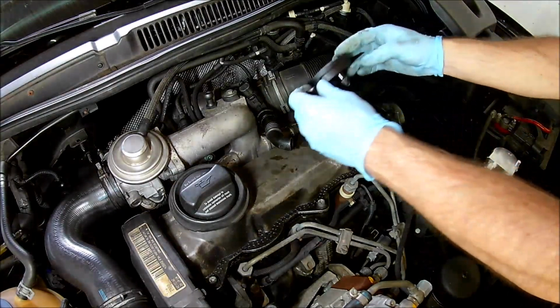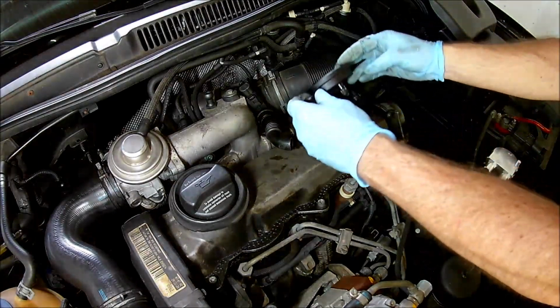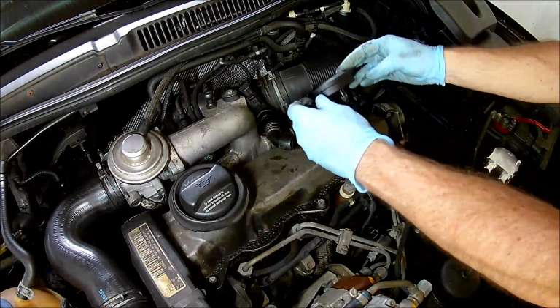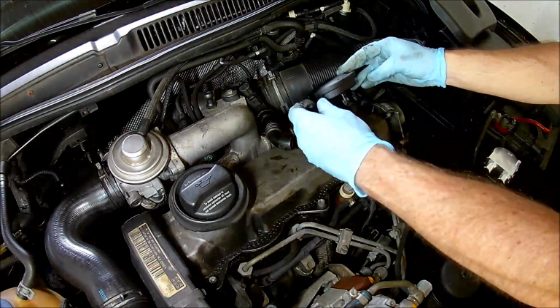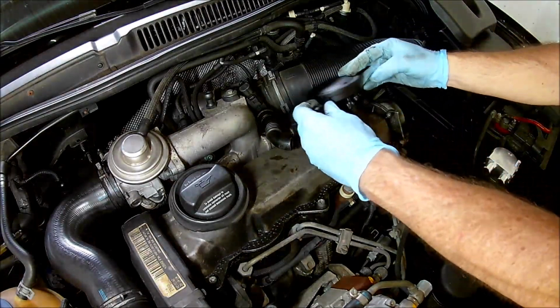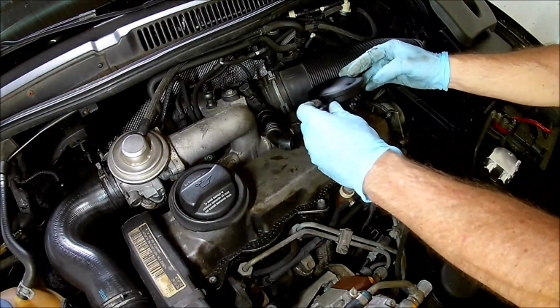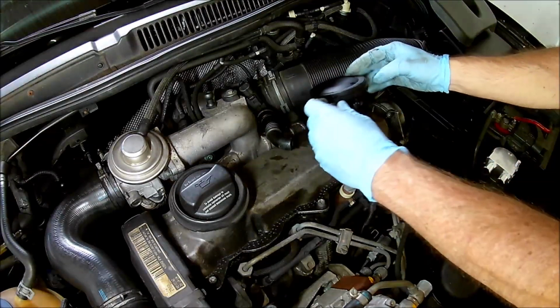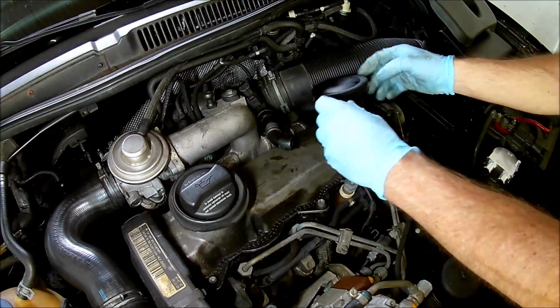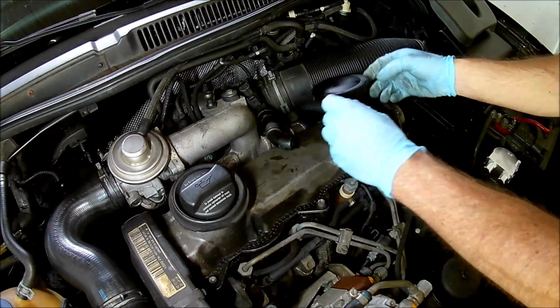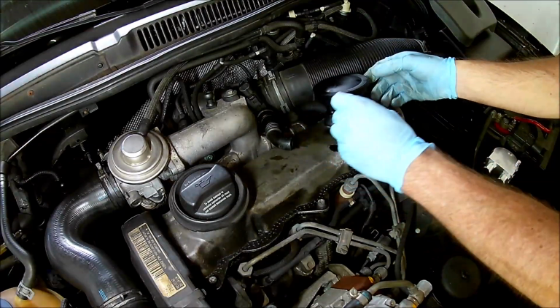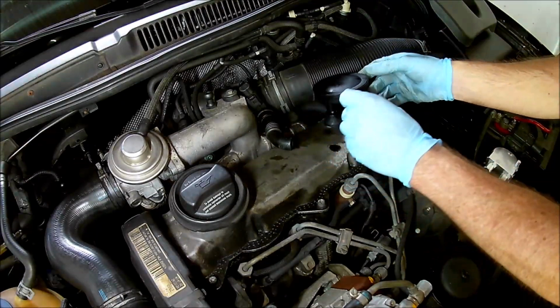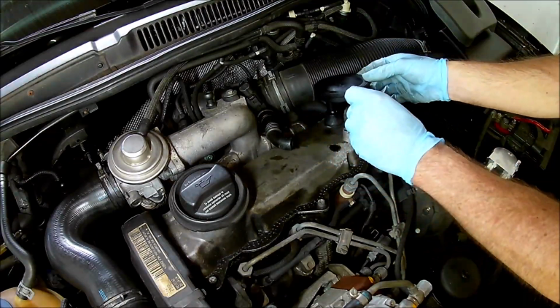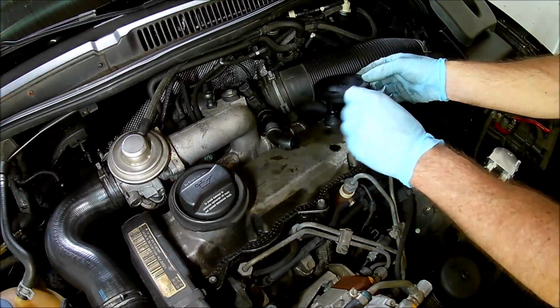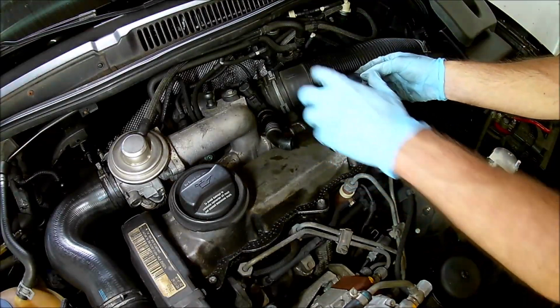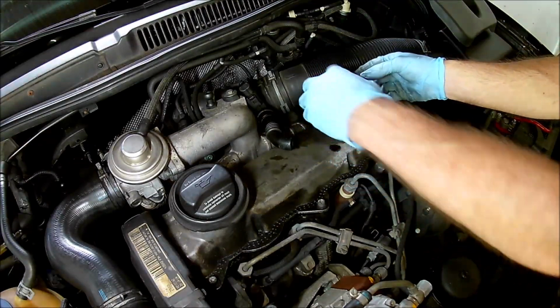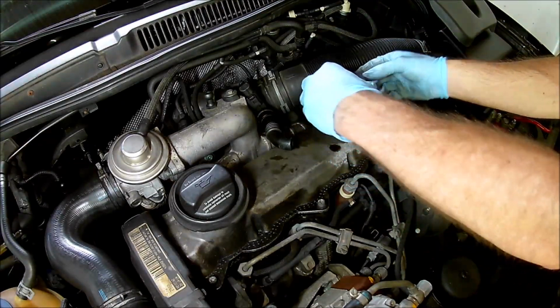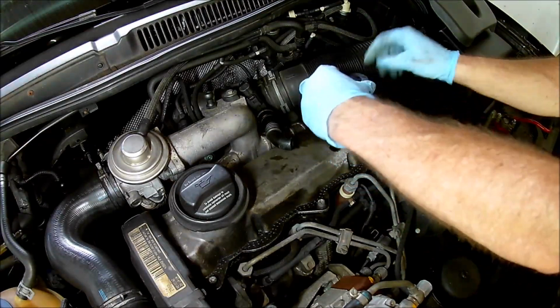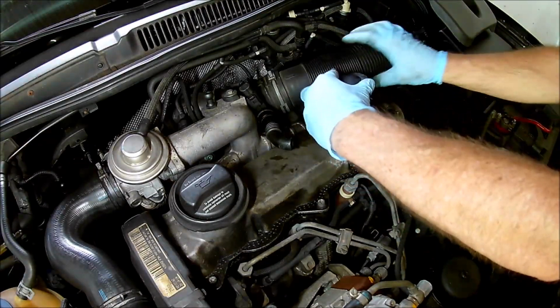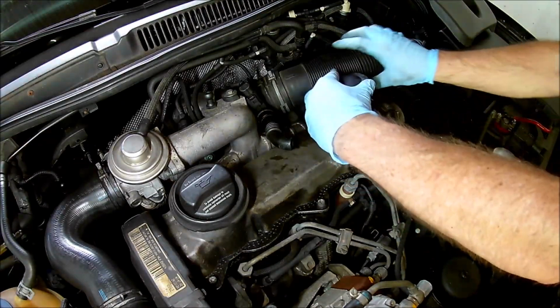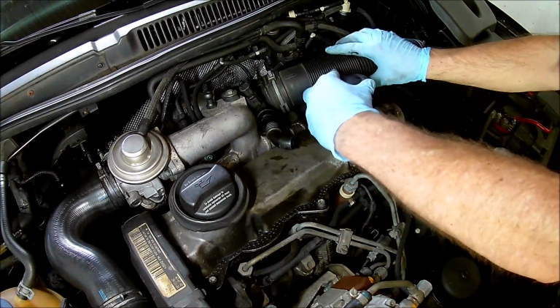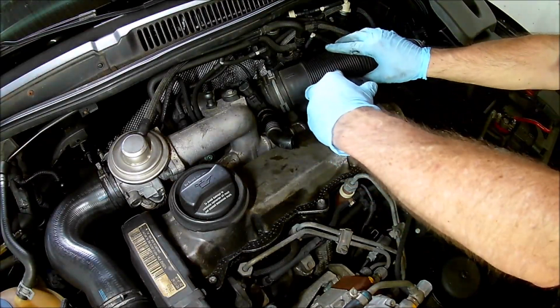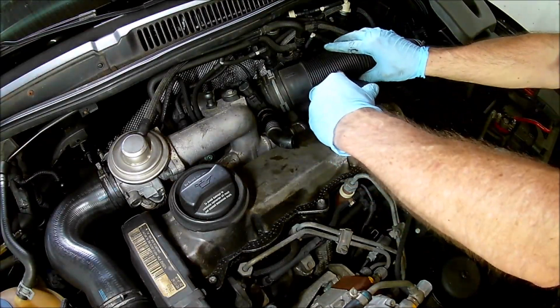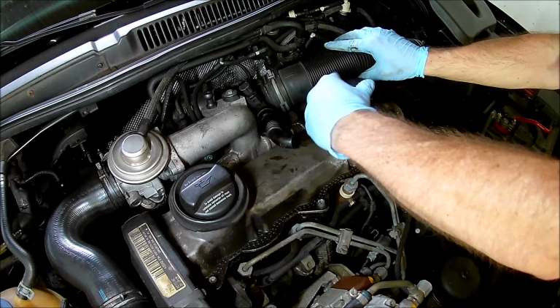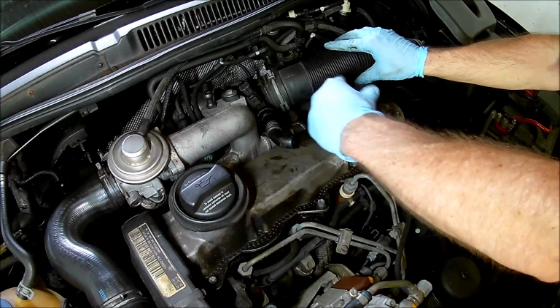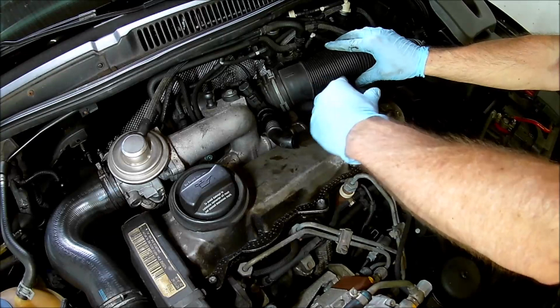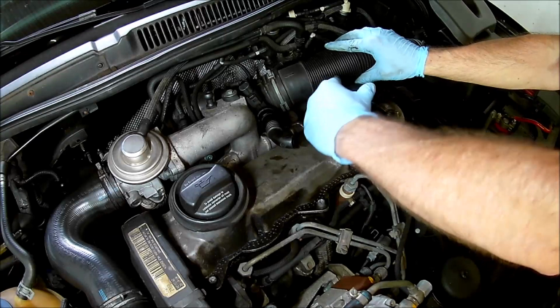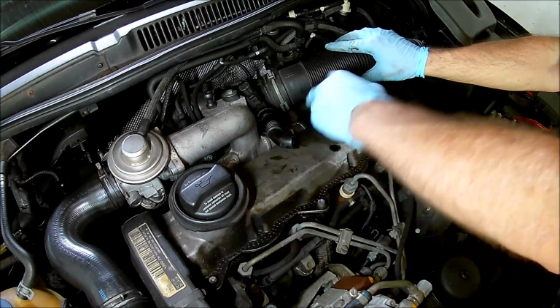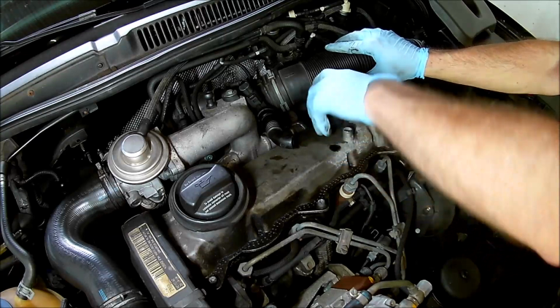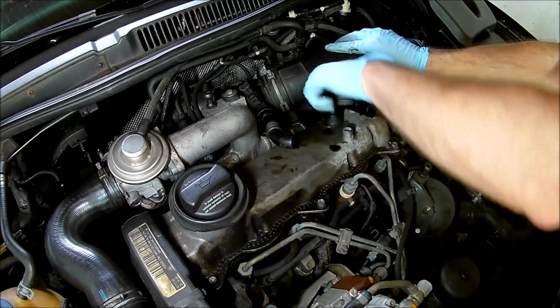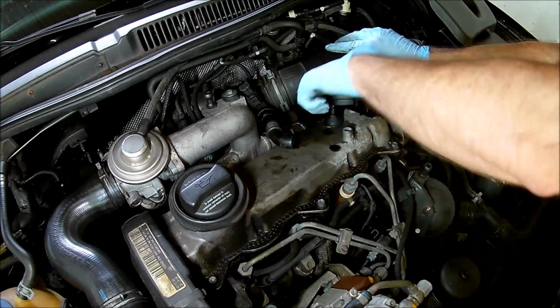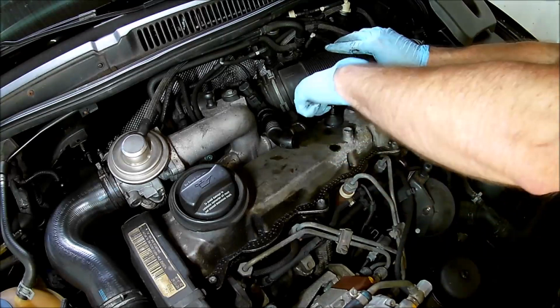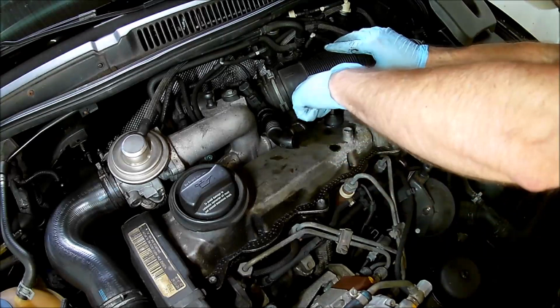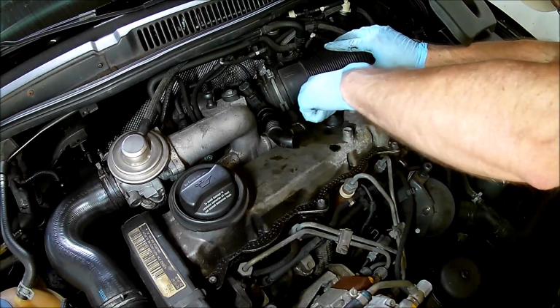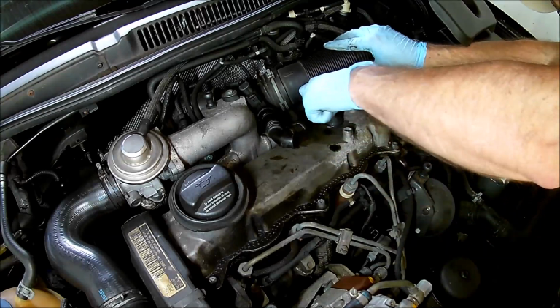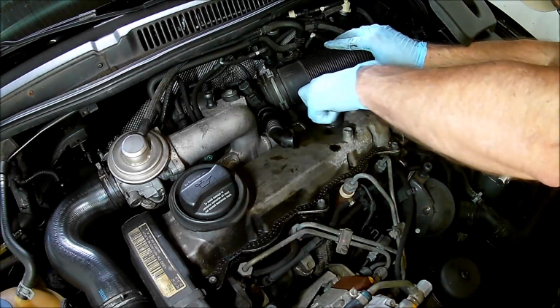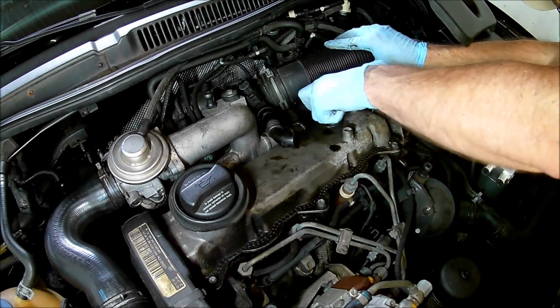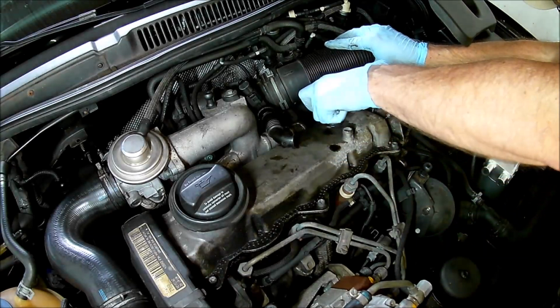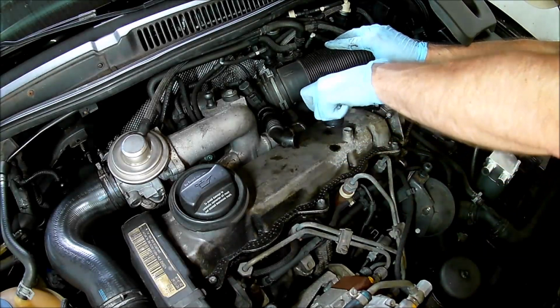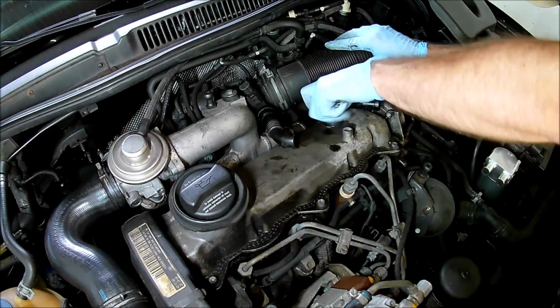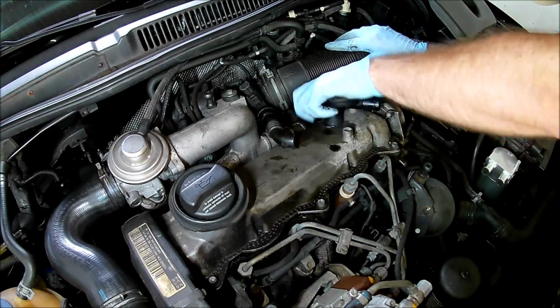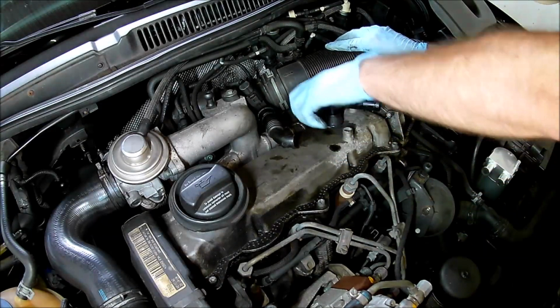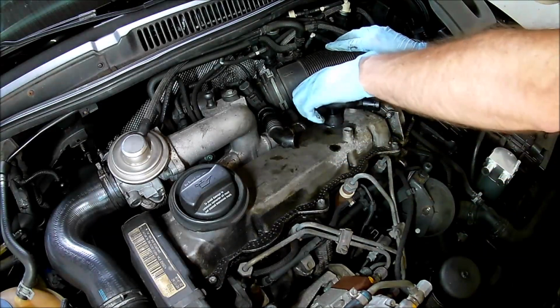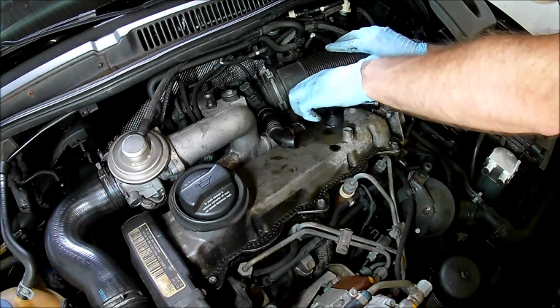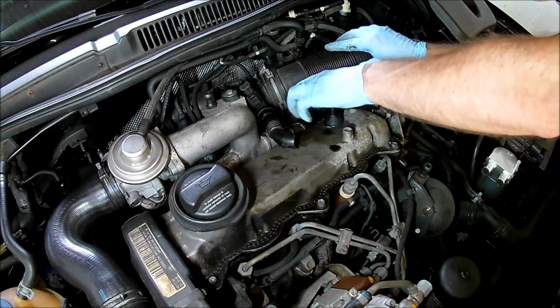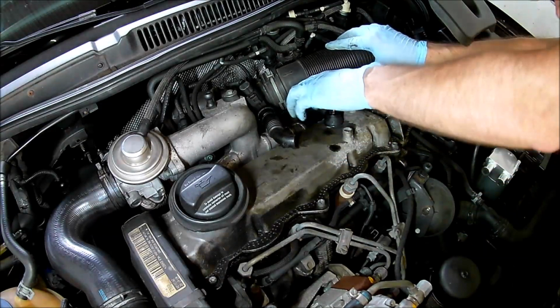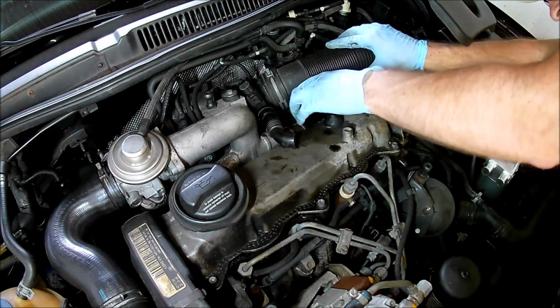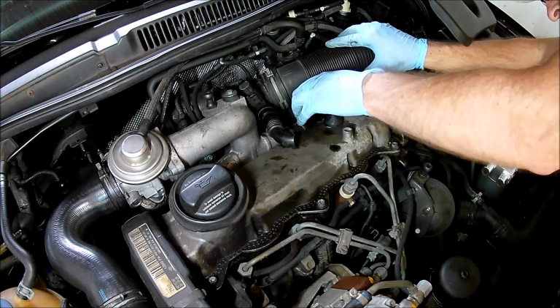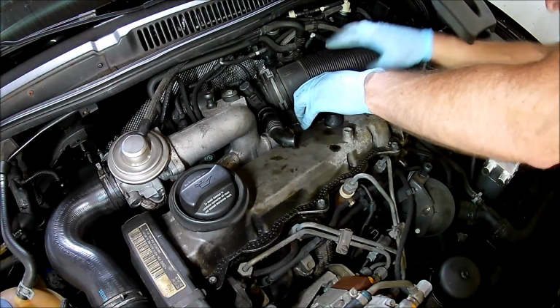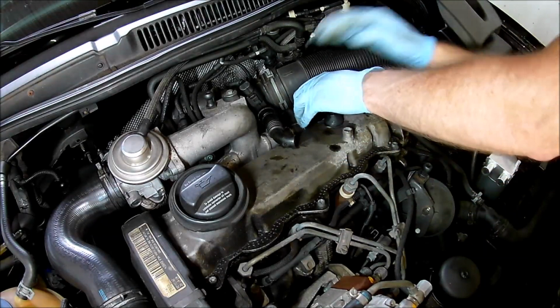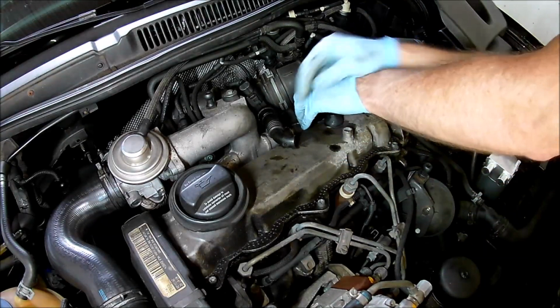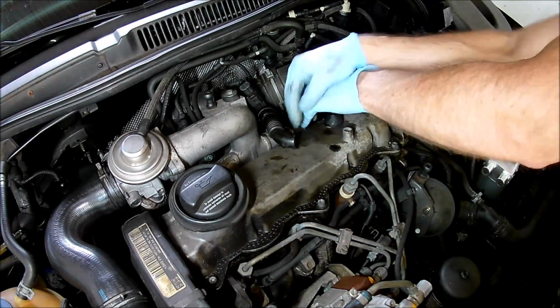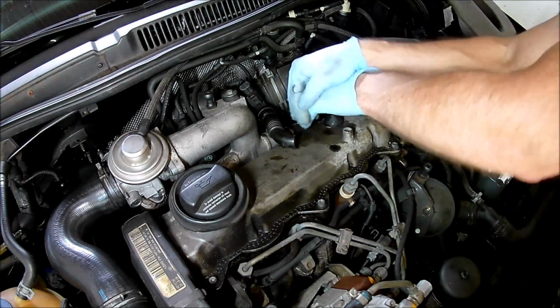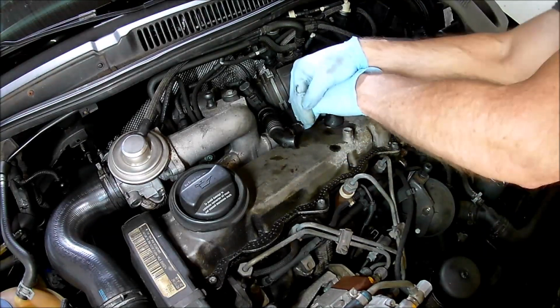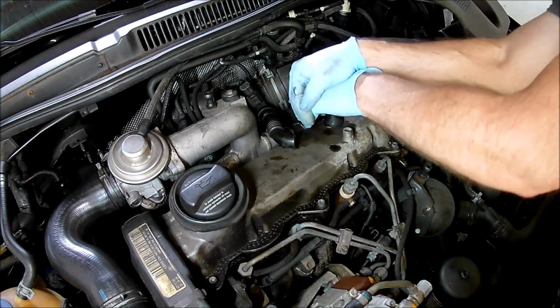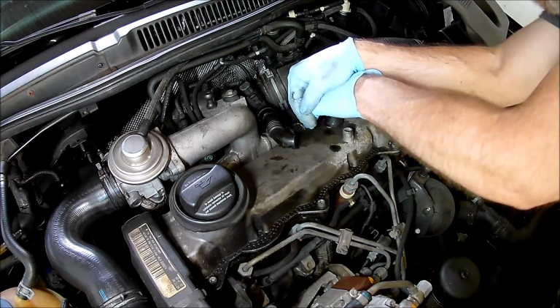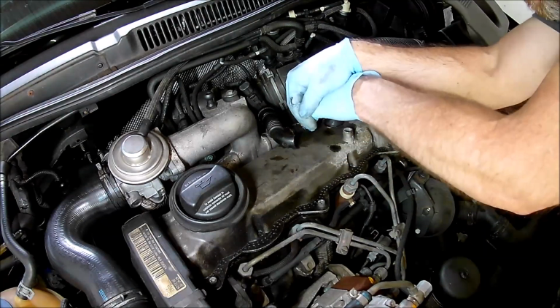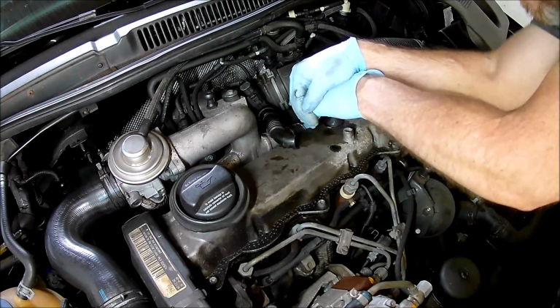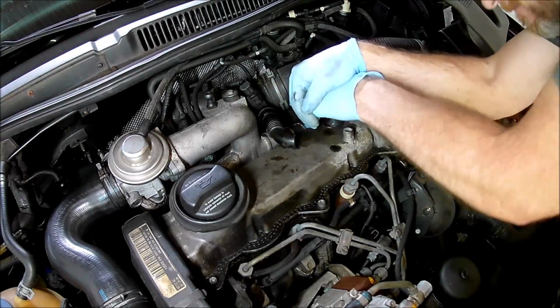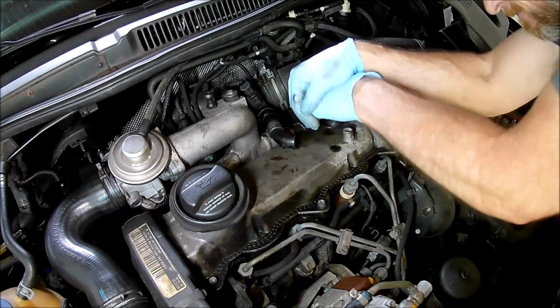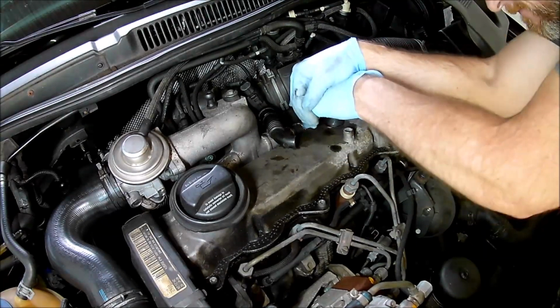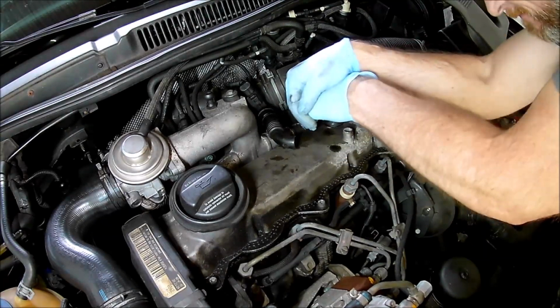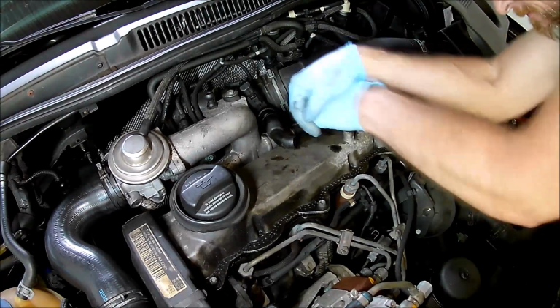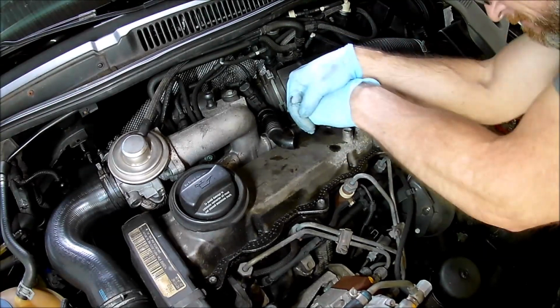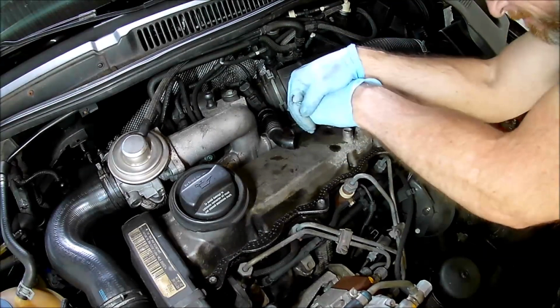Some people remove the PCV valve and install a 90-degree elbow instead. But my PCV valve is still good, so why bother?